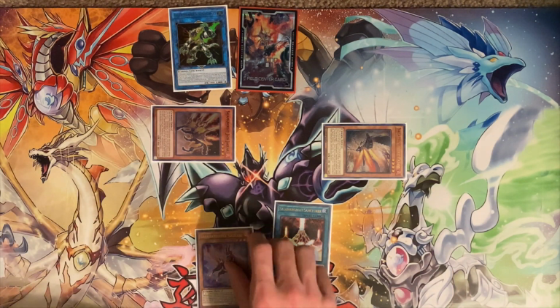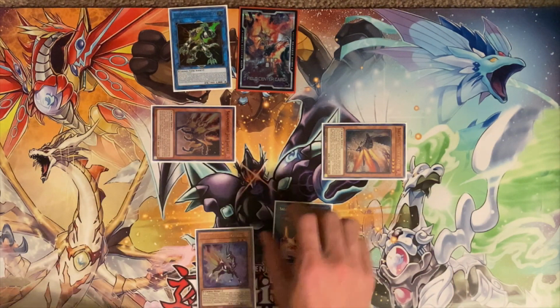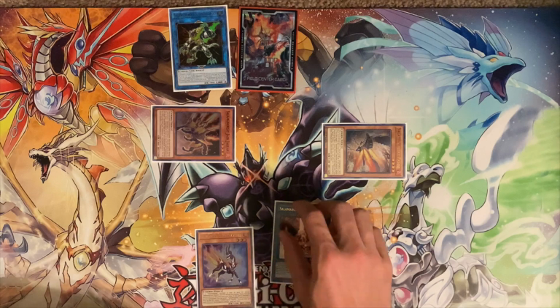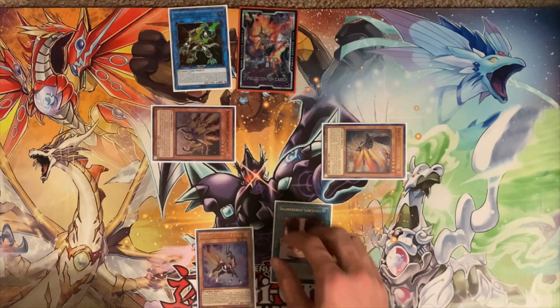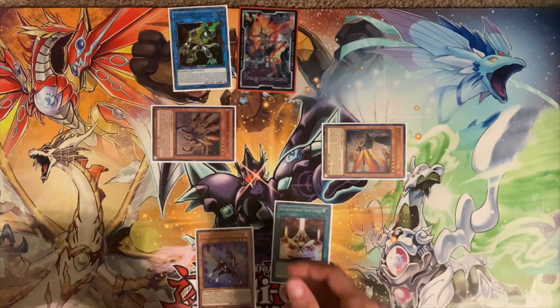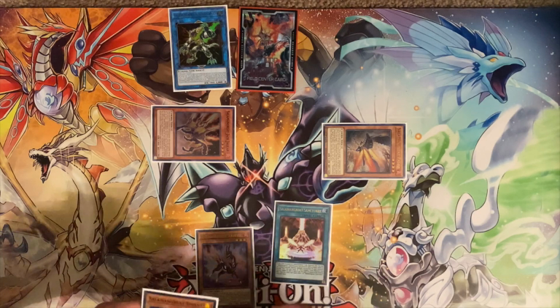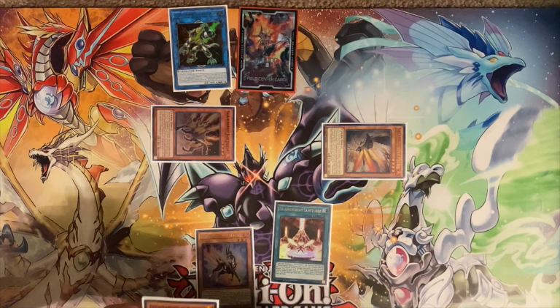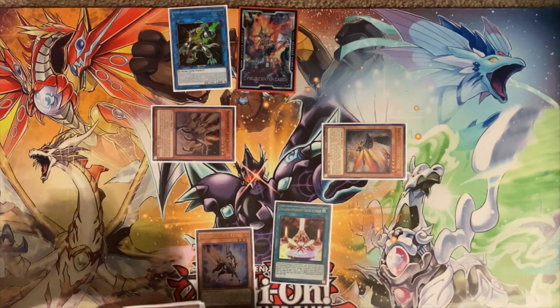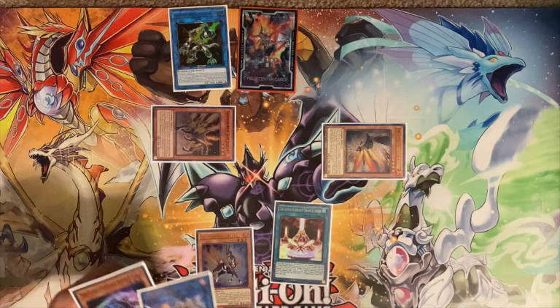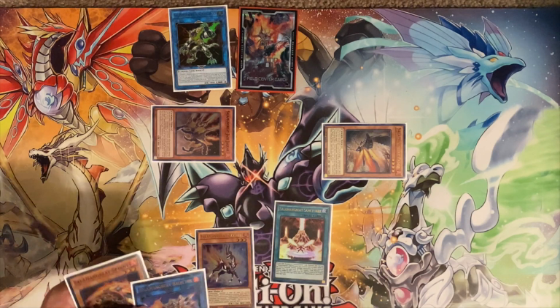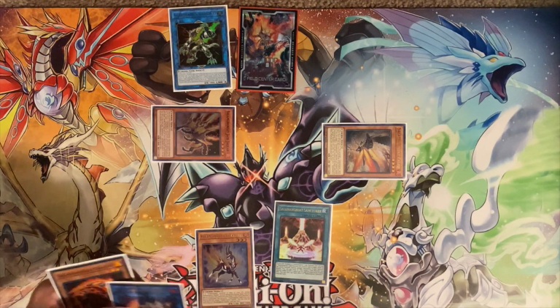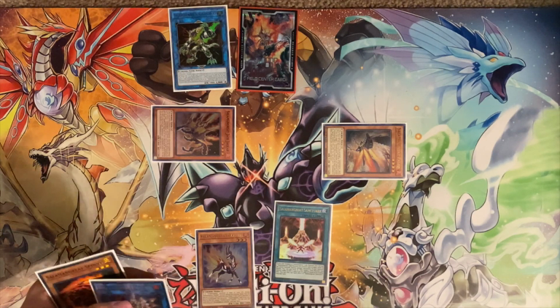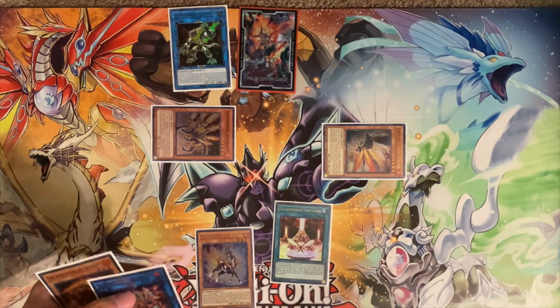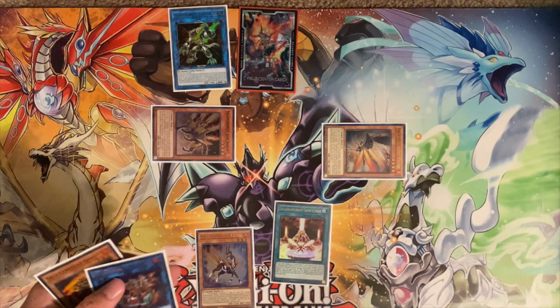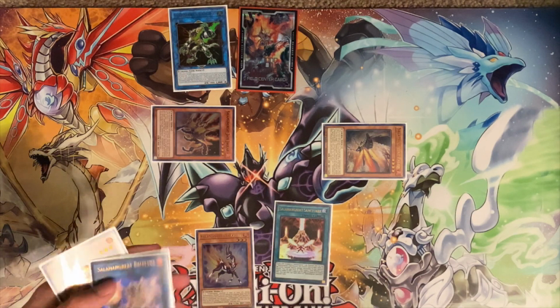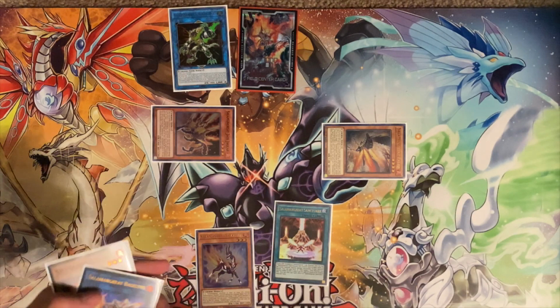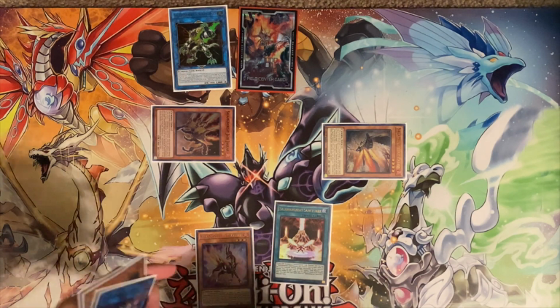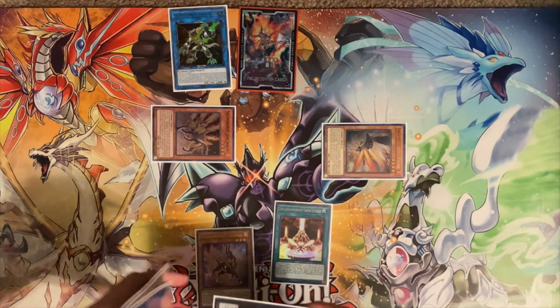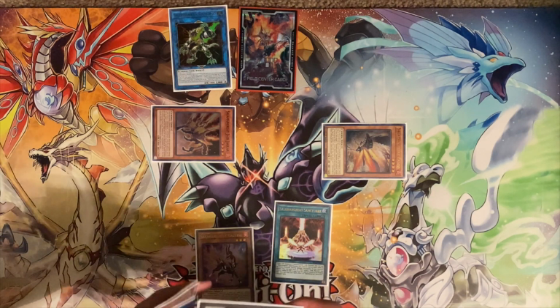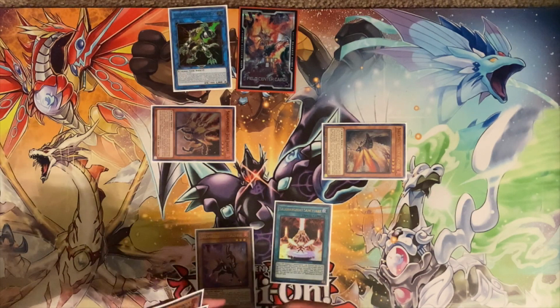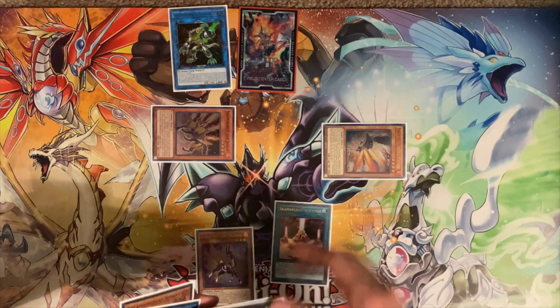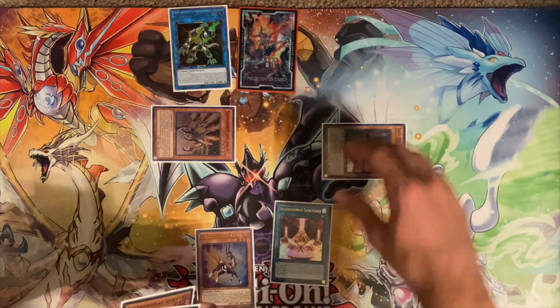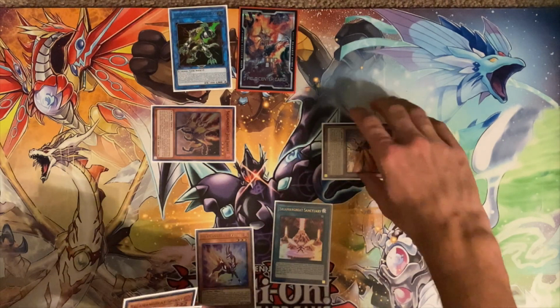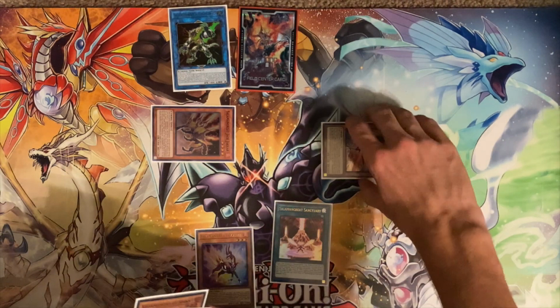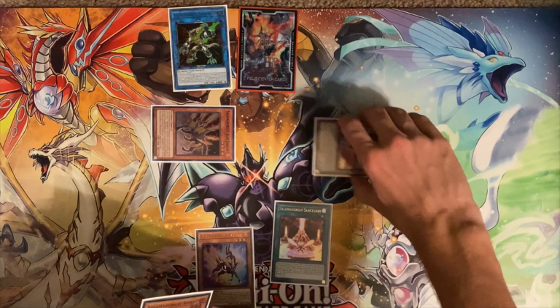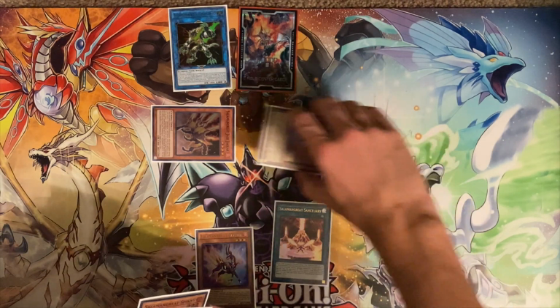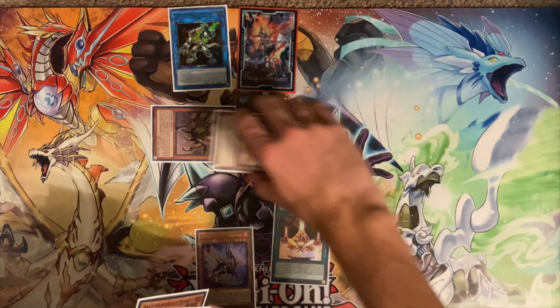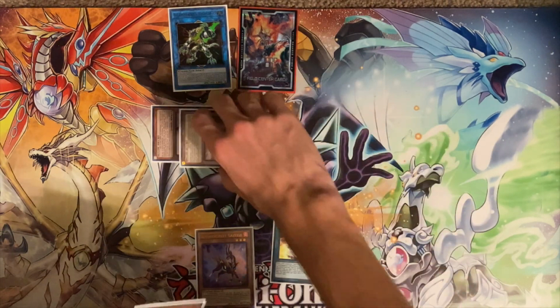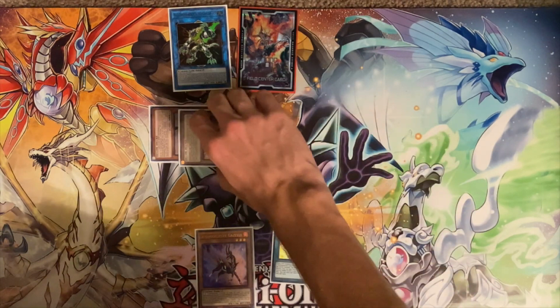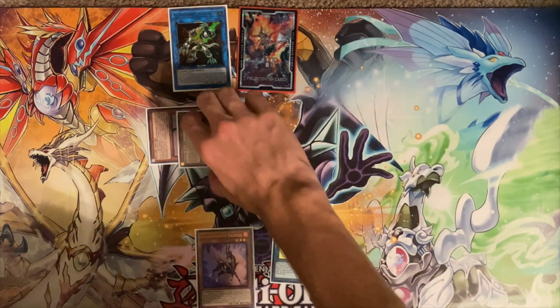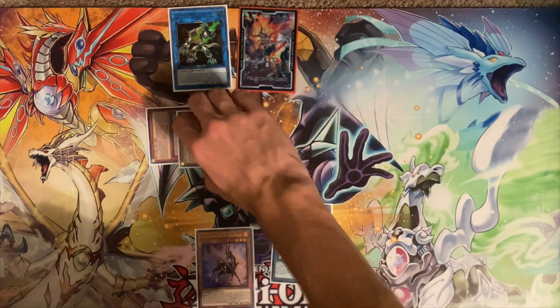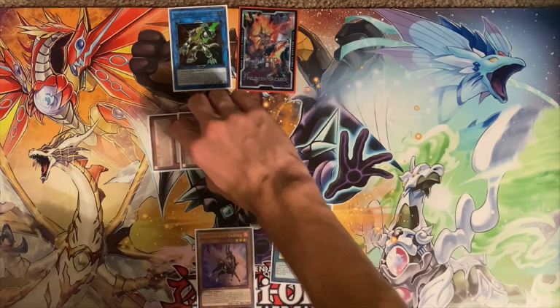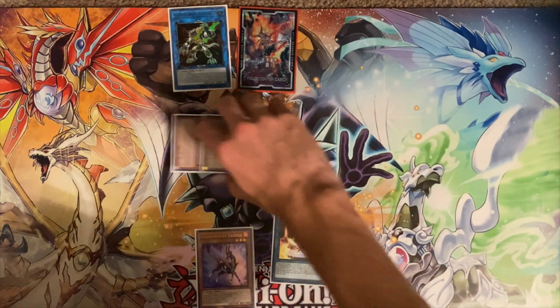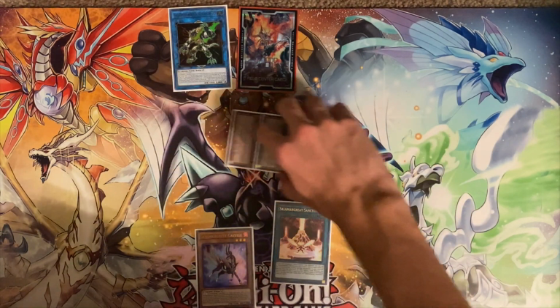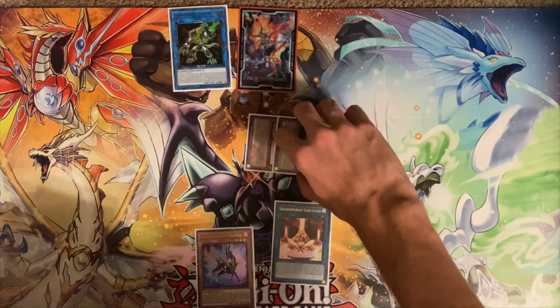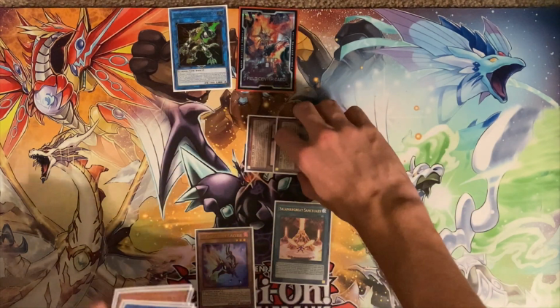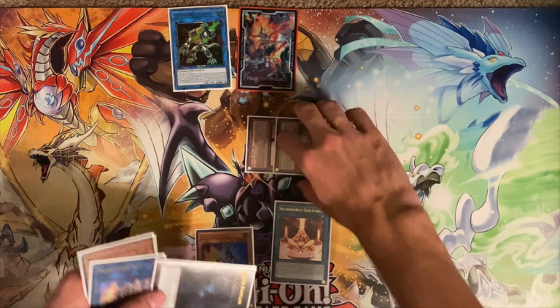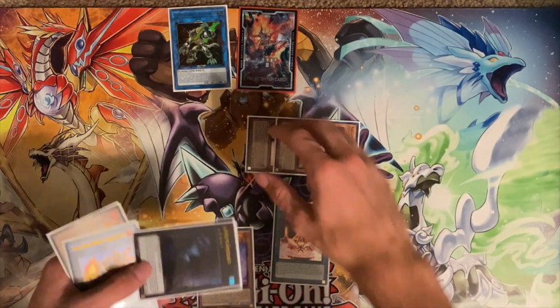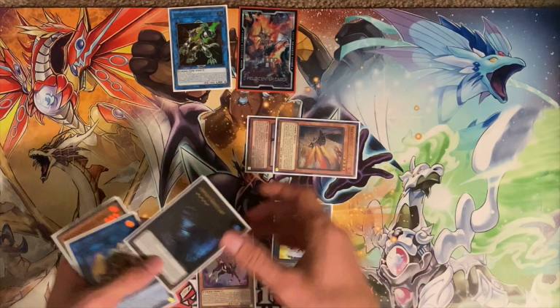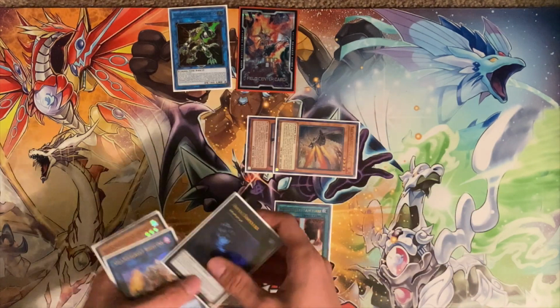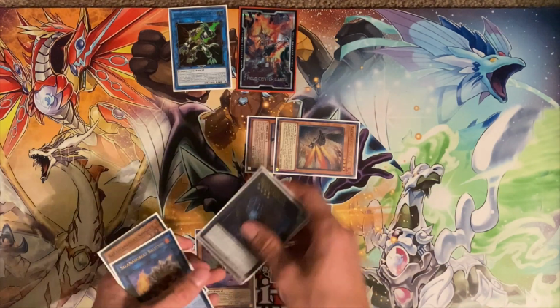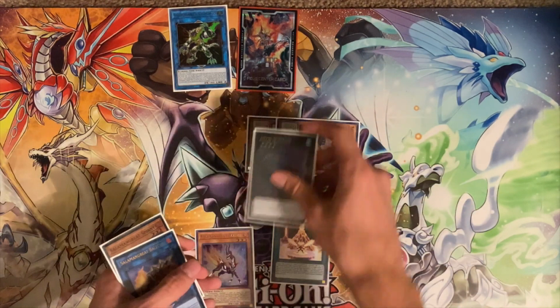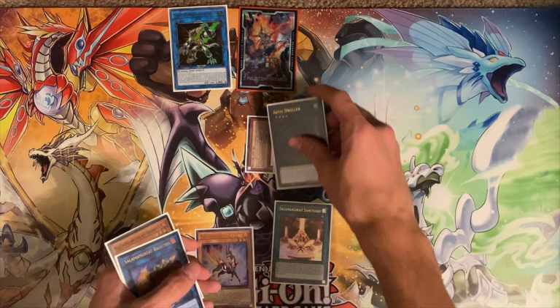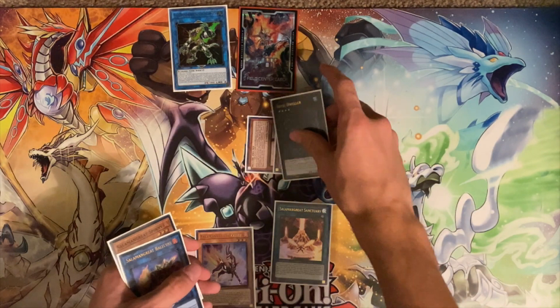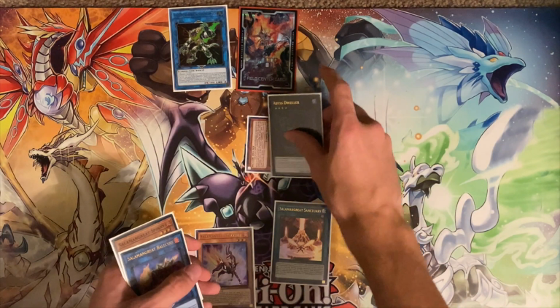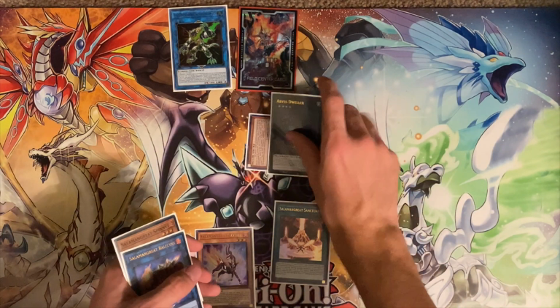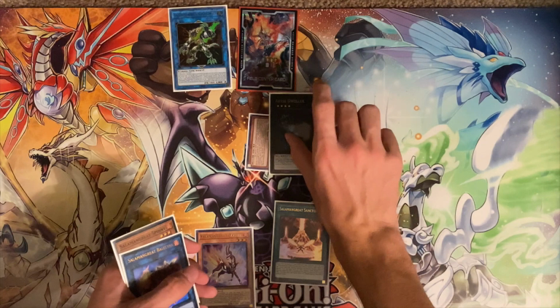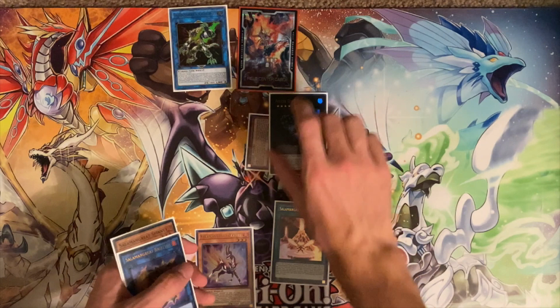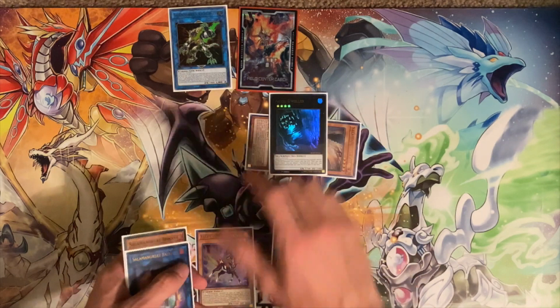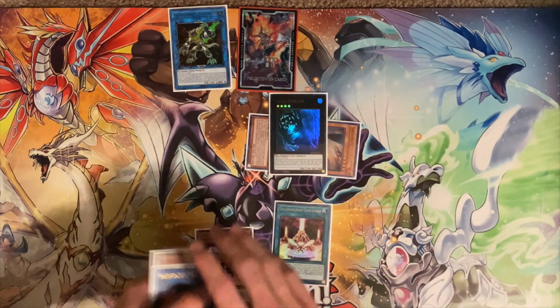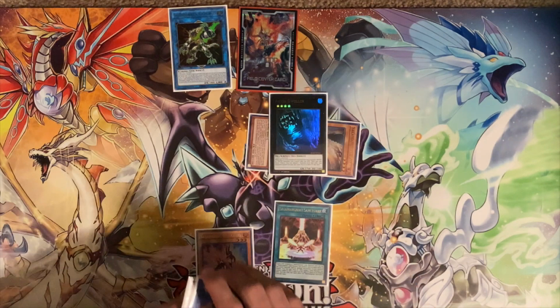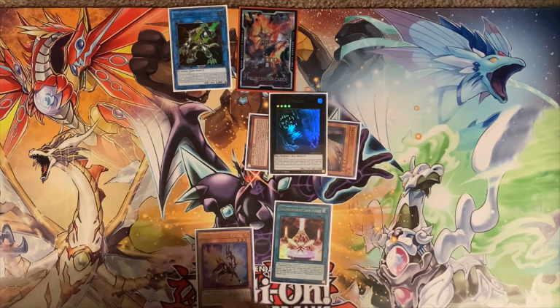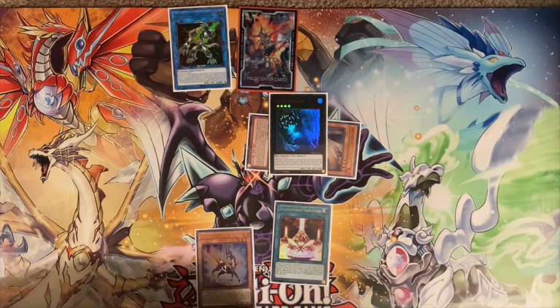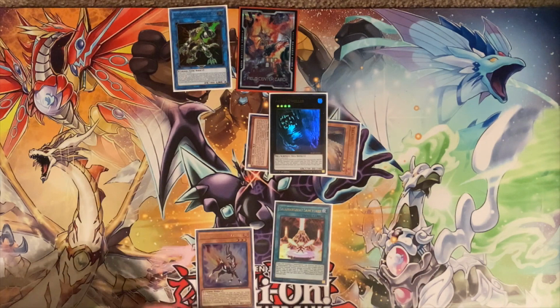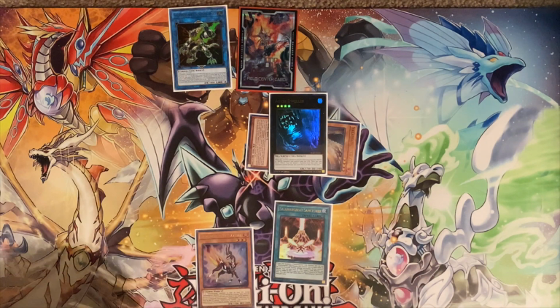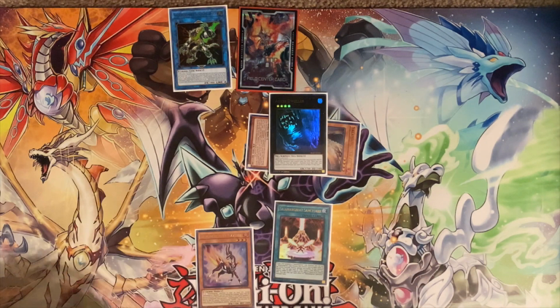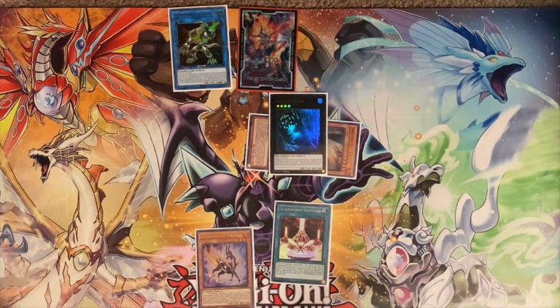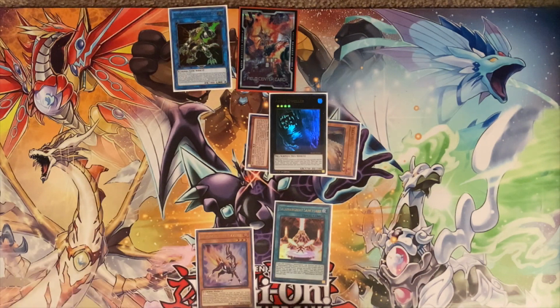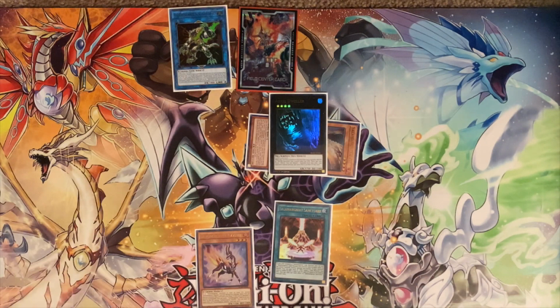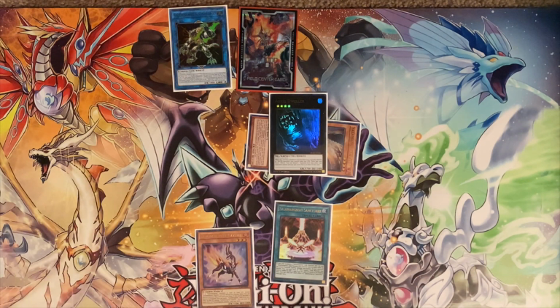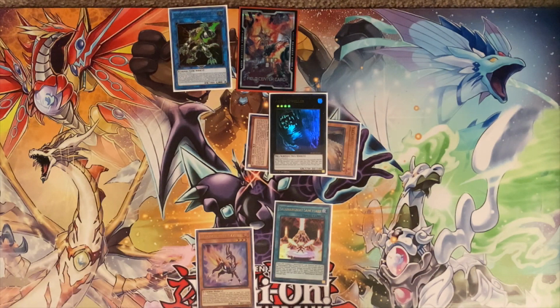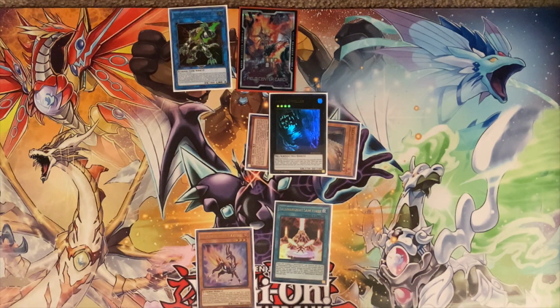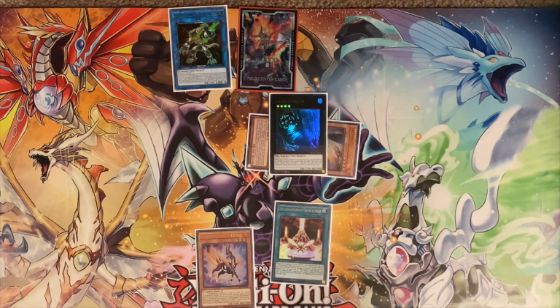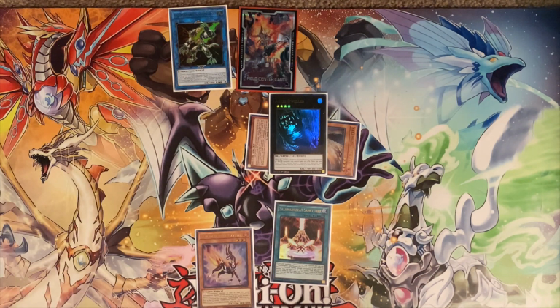Then with those two, you can XYZ summon into your Tapir or your Bistweller. Another easy combo.